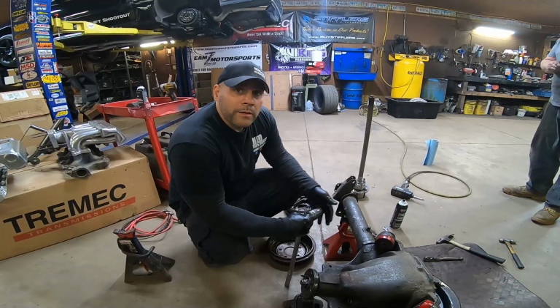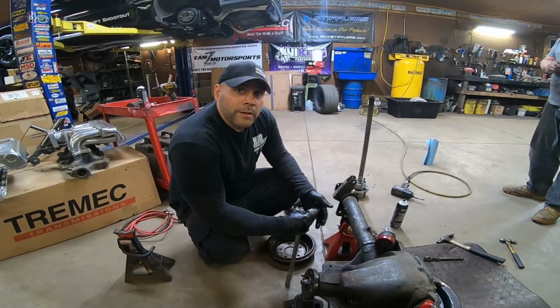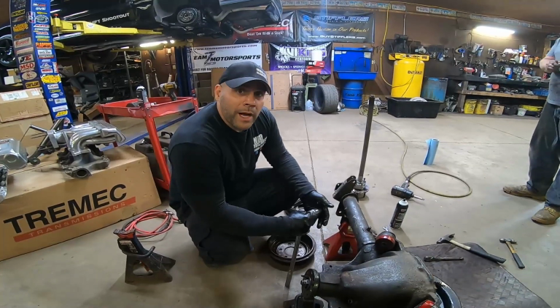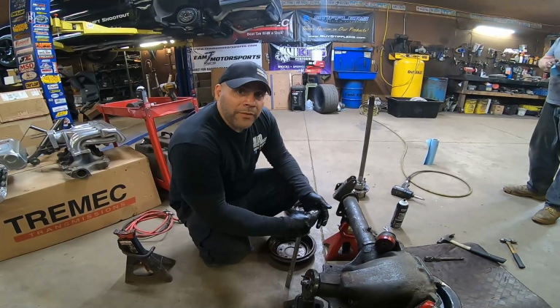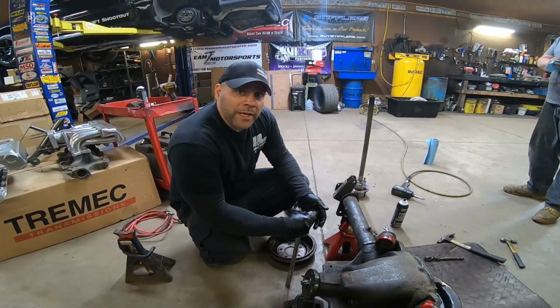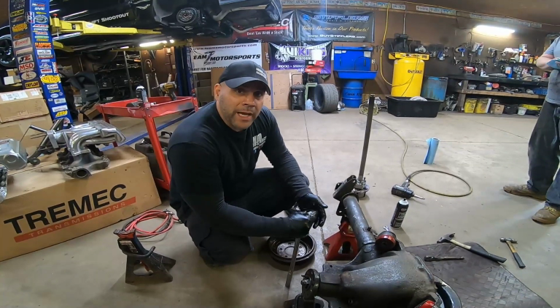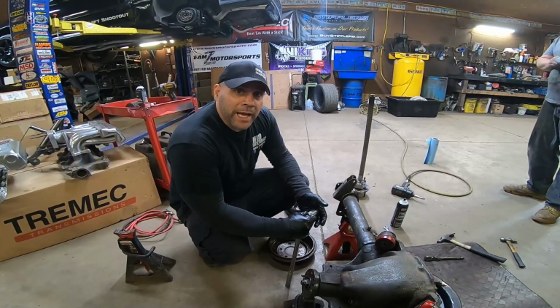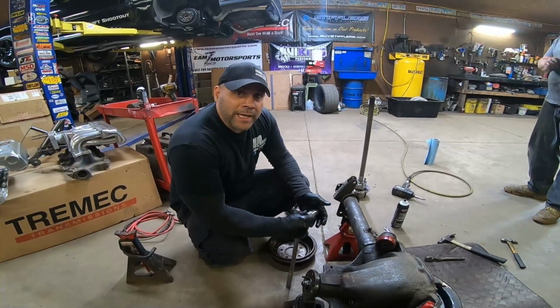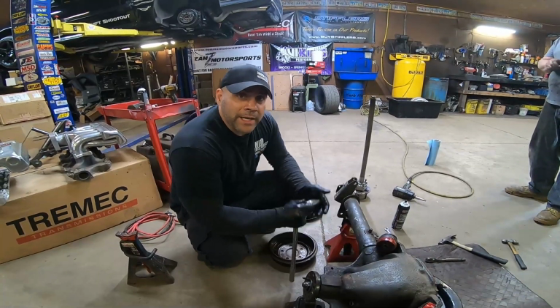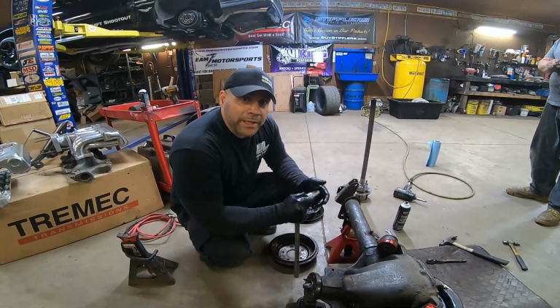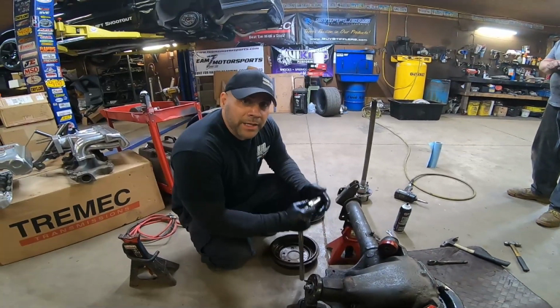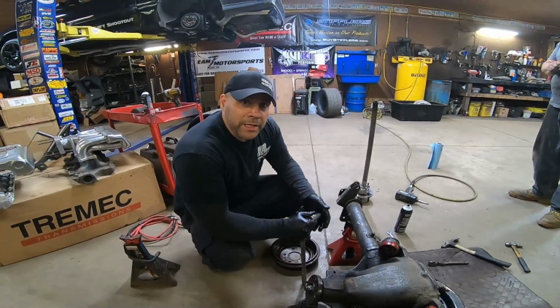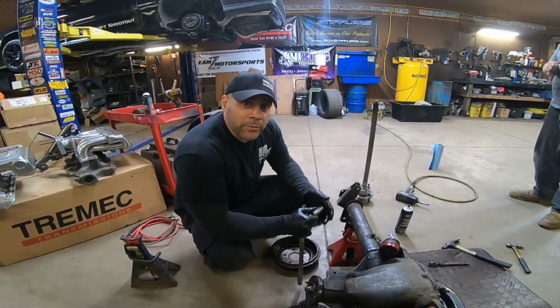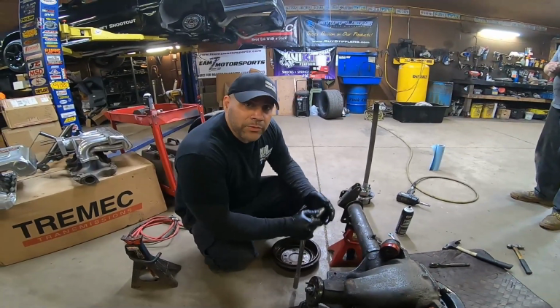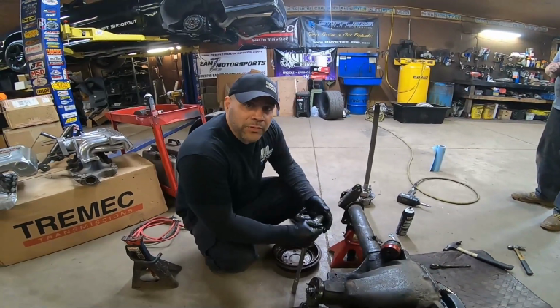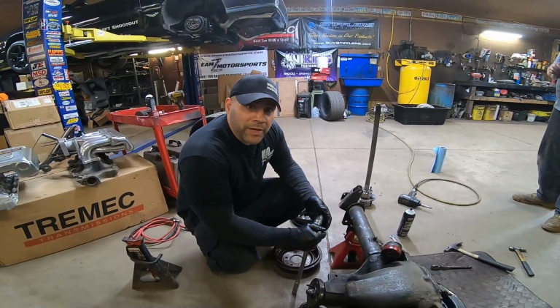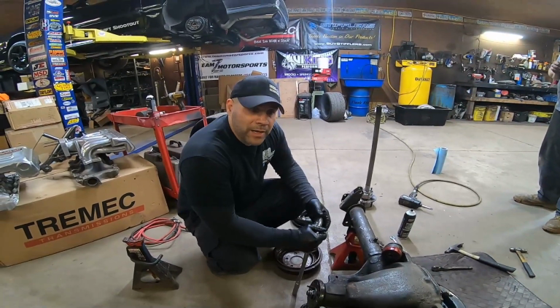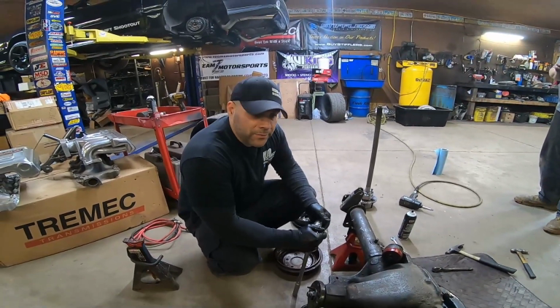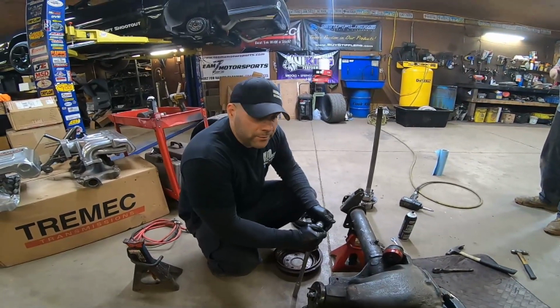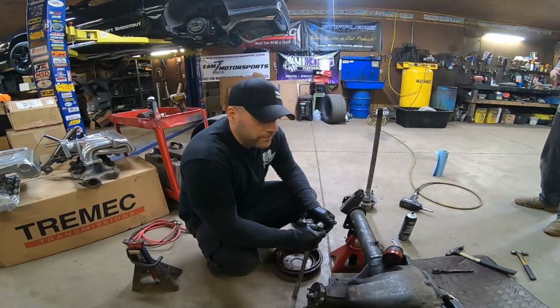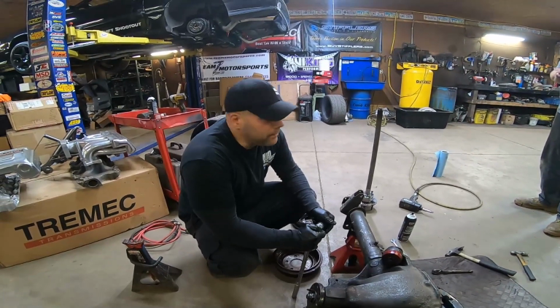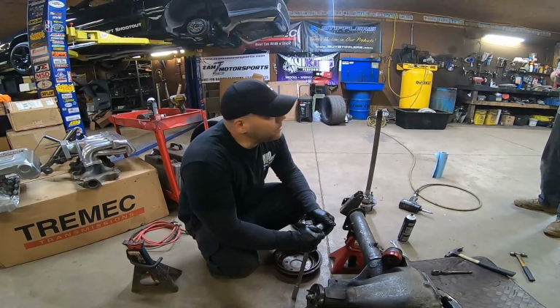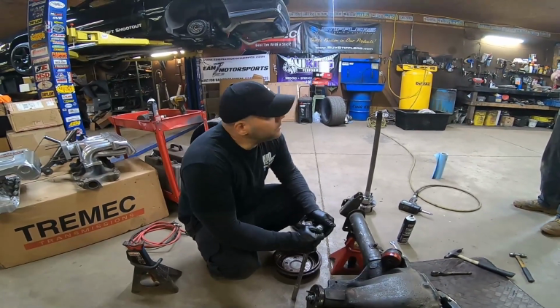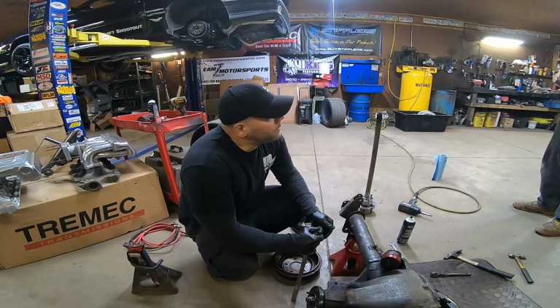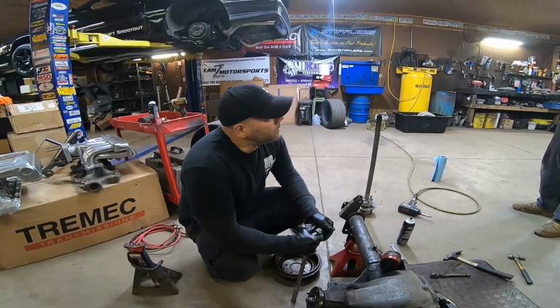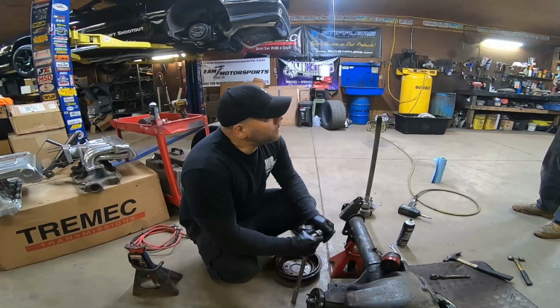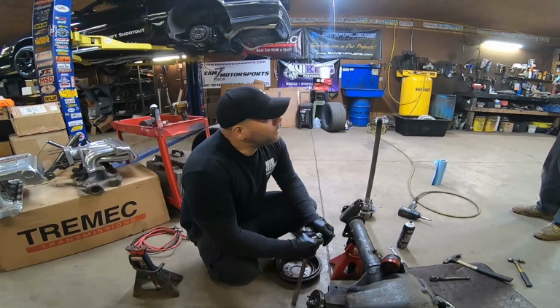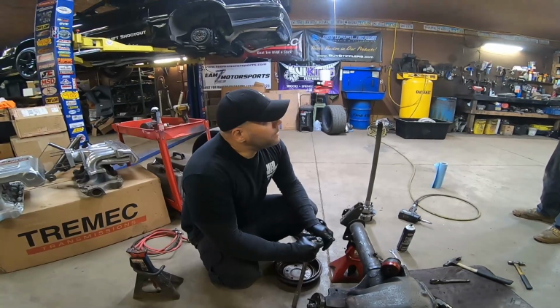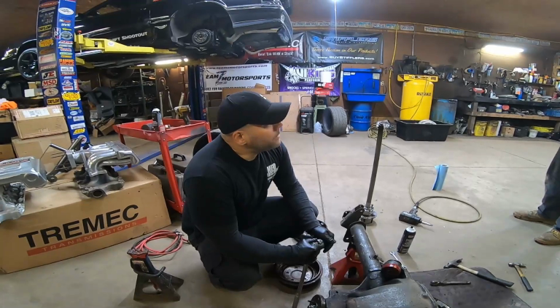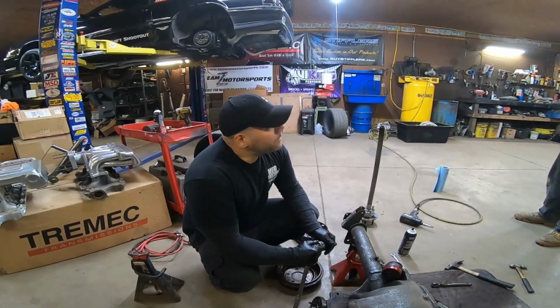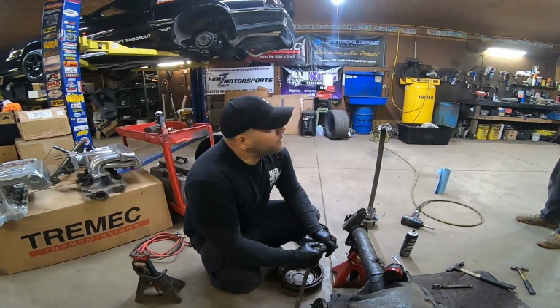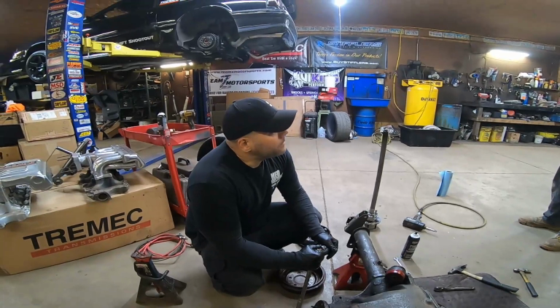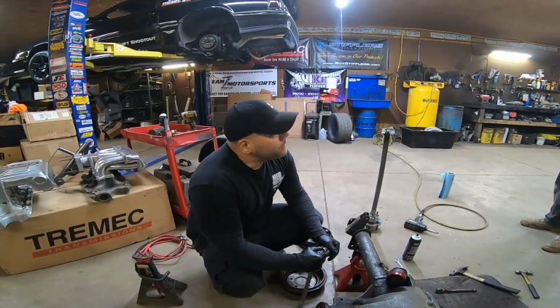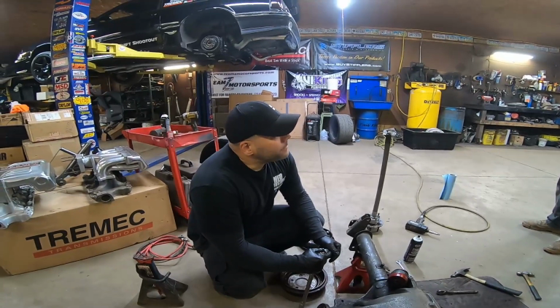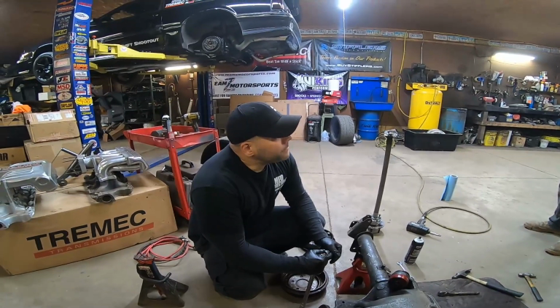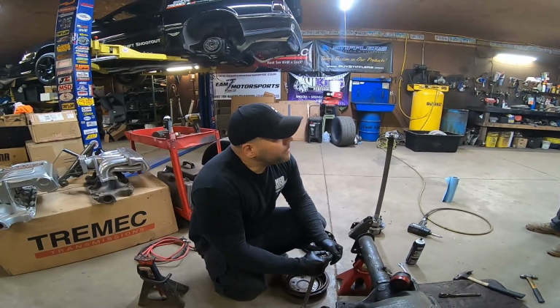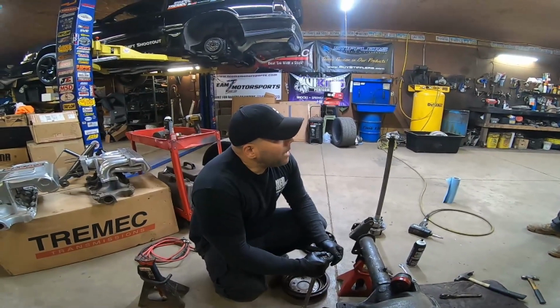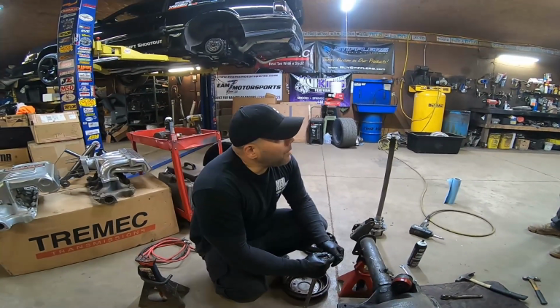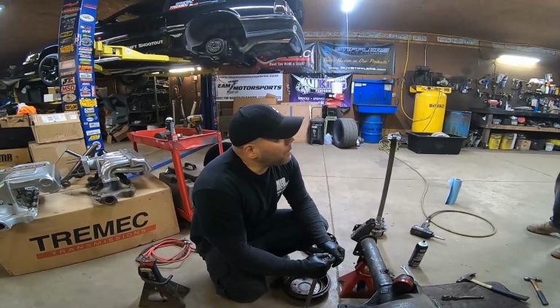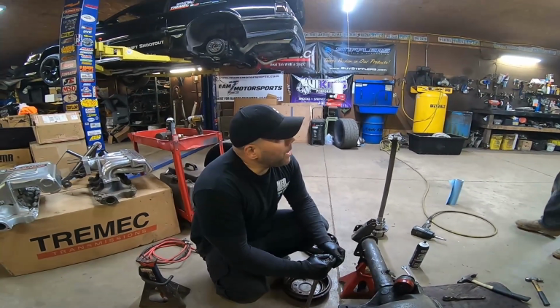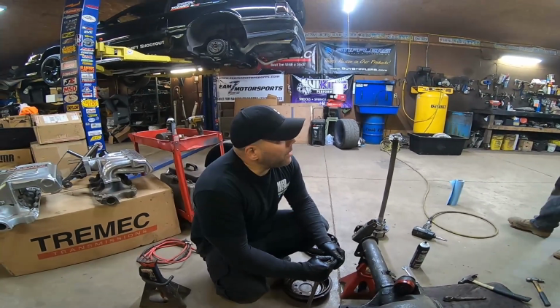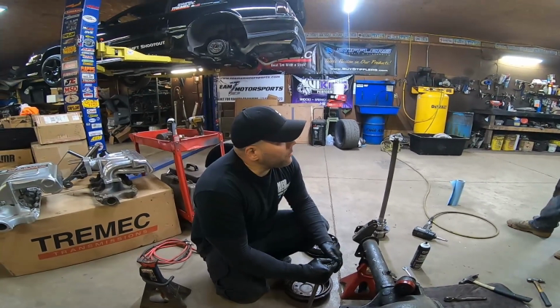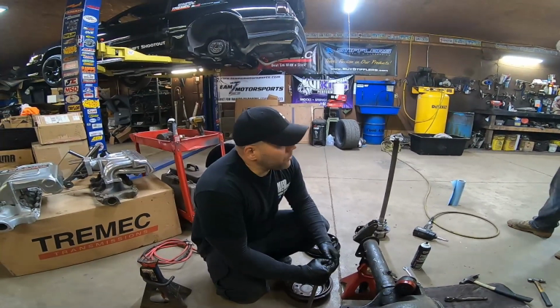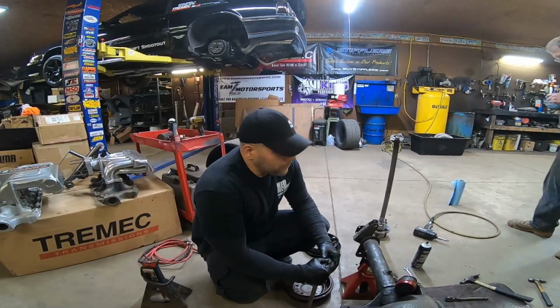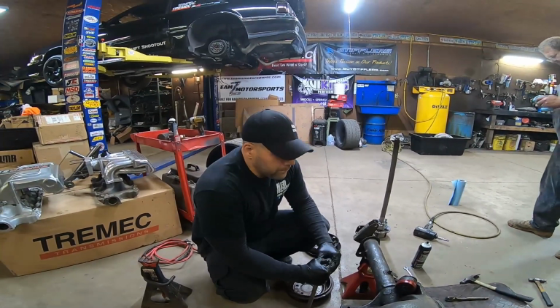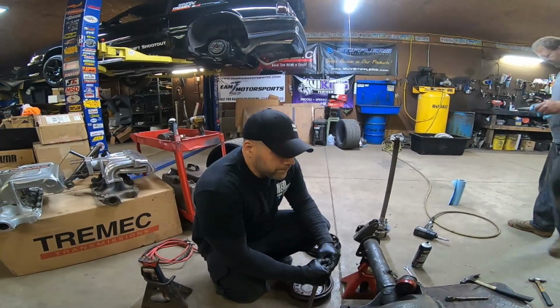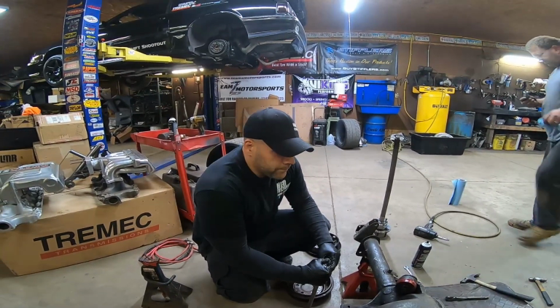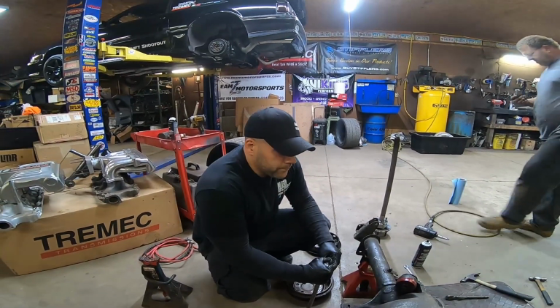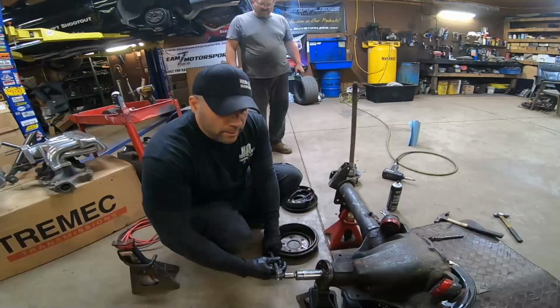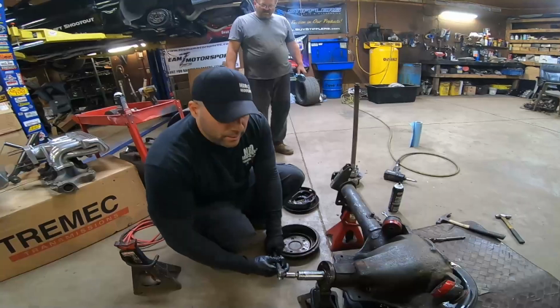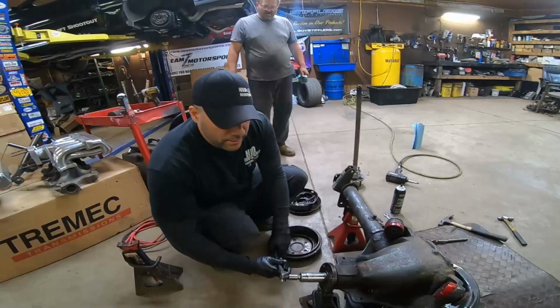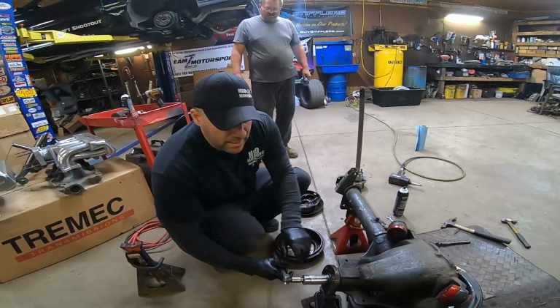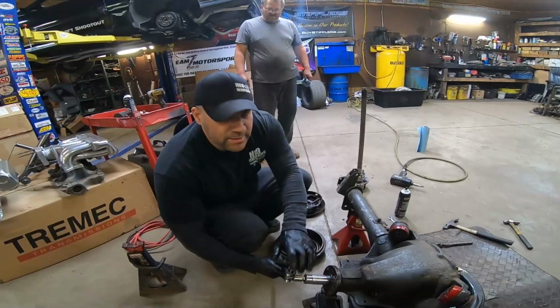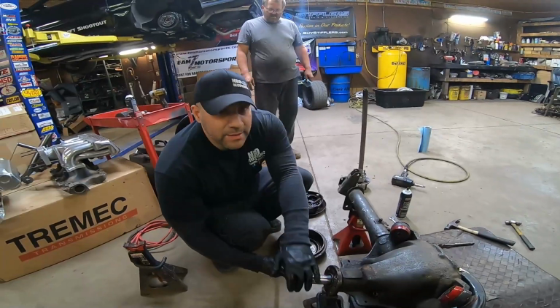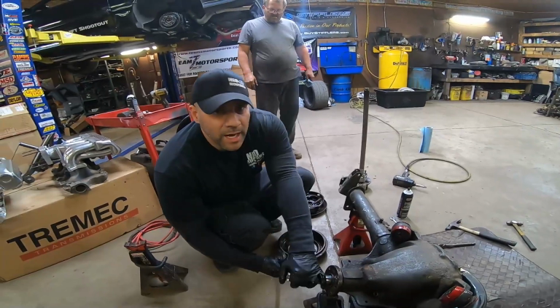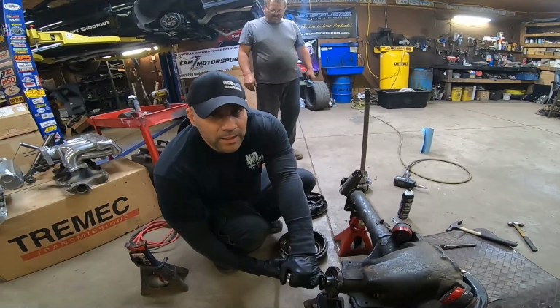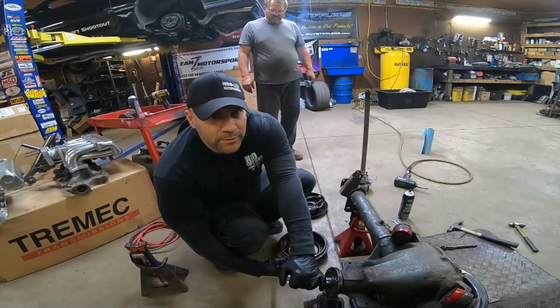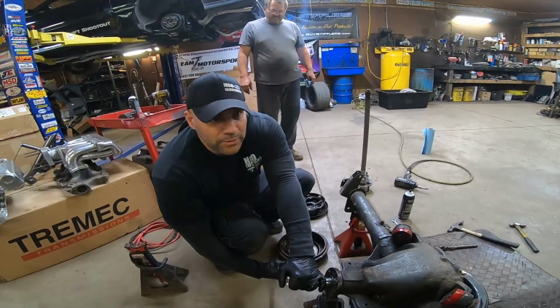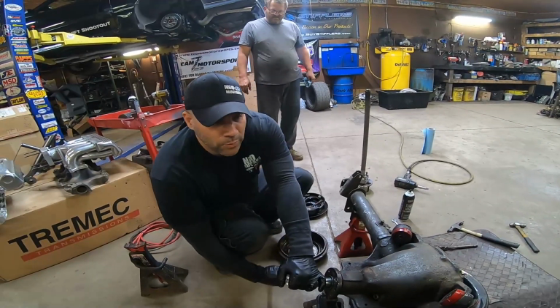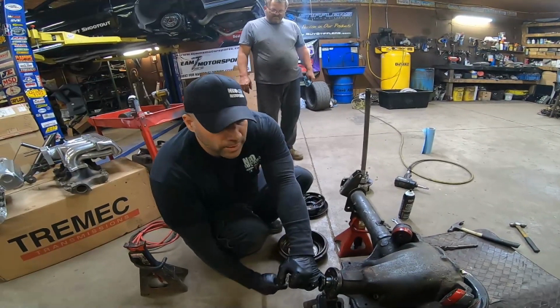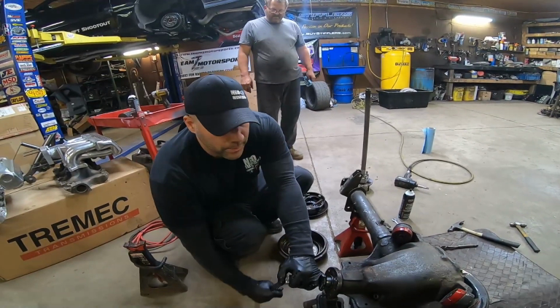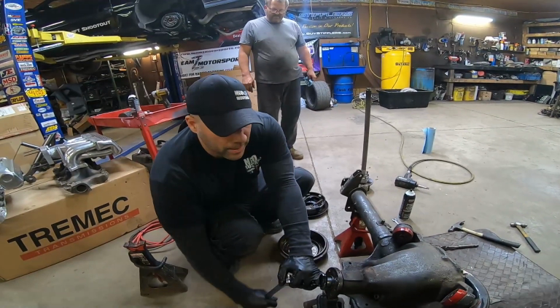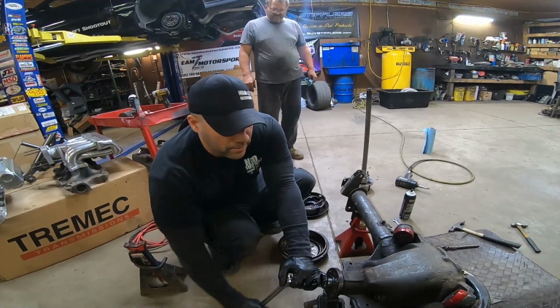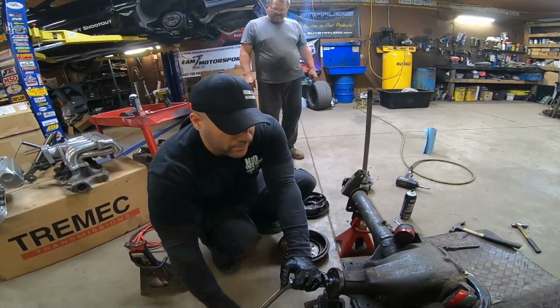I think I got kind of lucky with this axle, to be honest with you. That's not even 20 pounds.